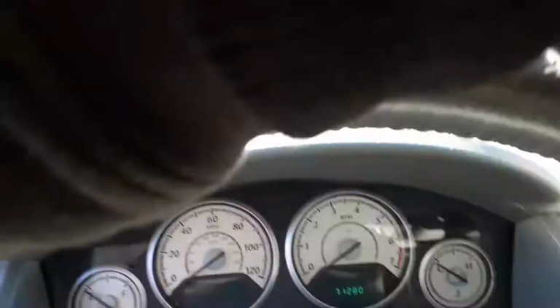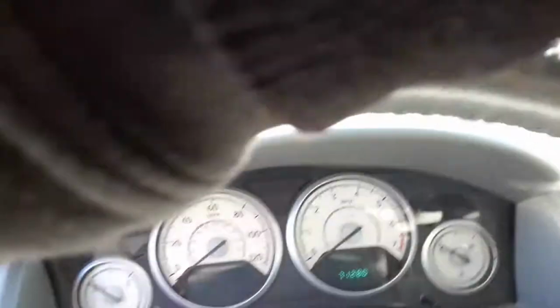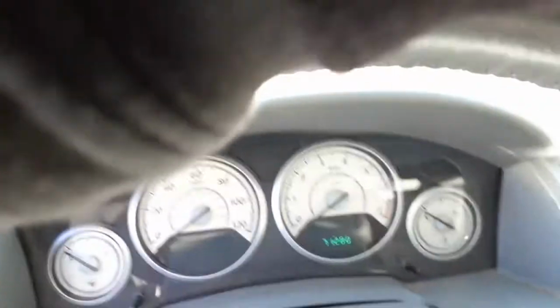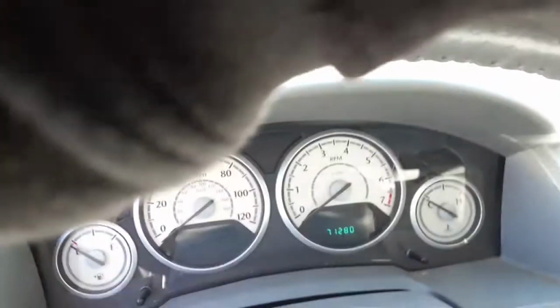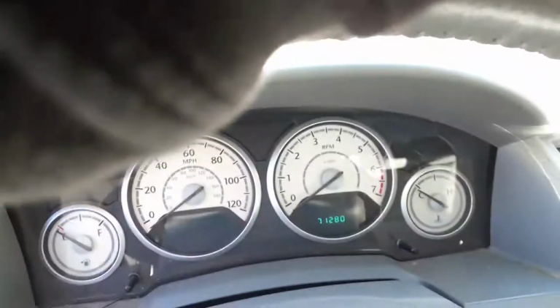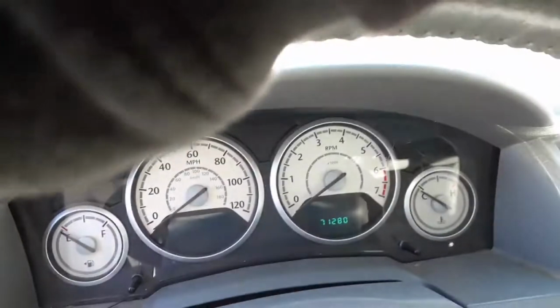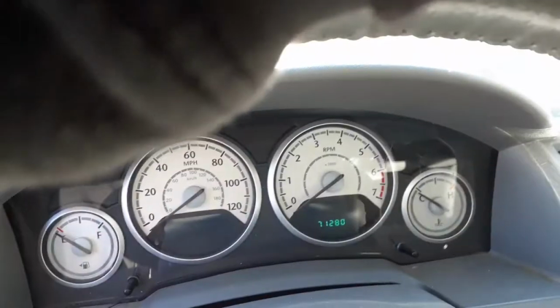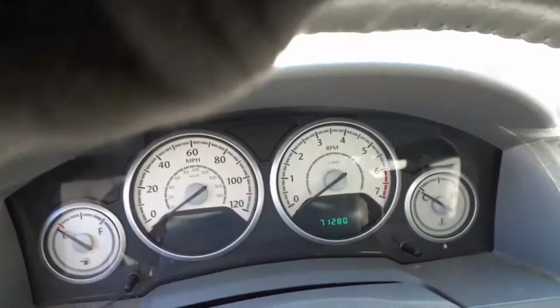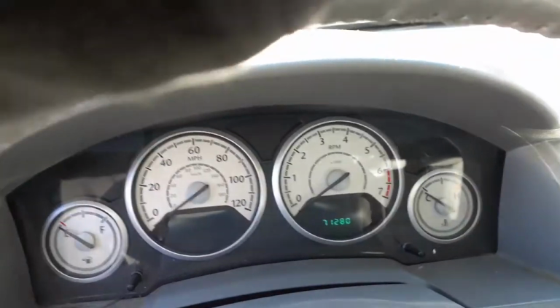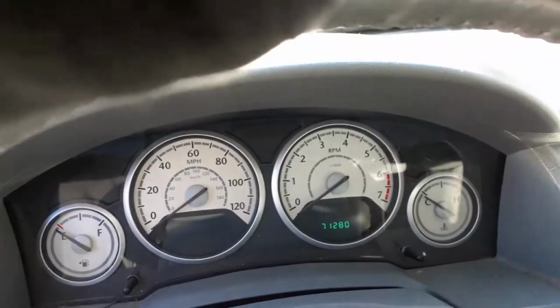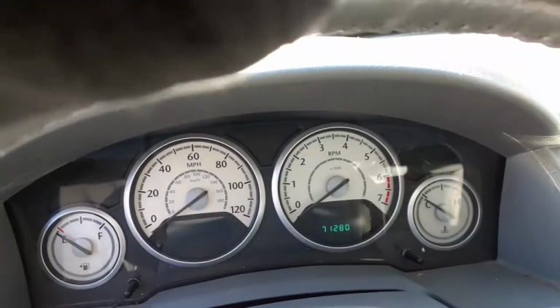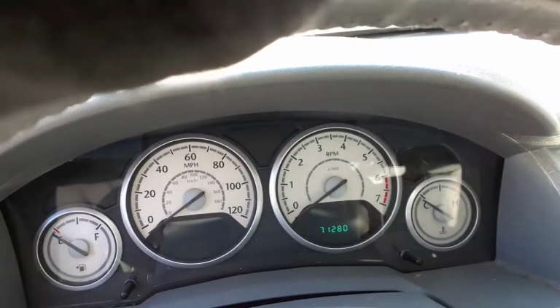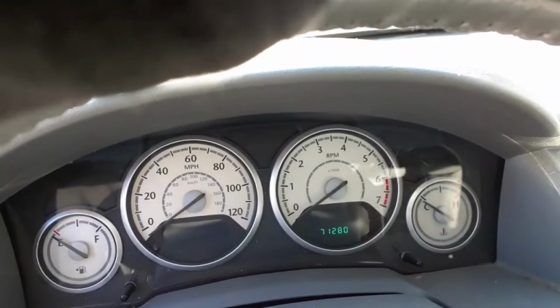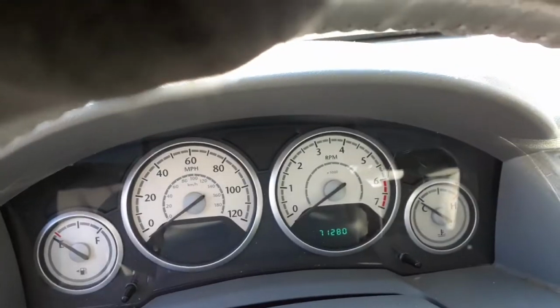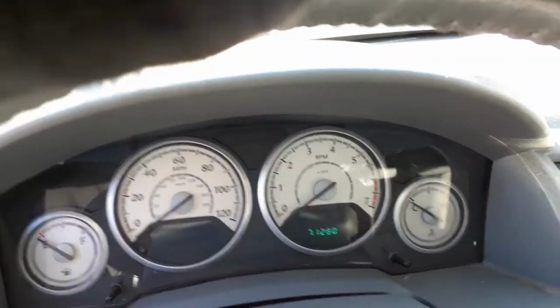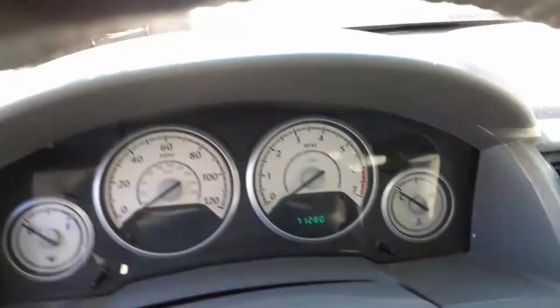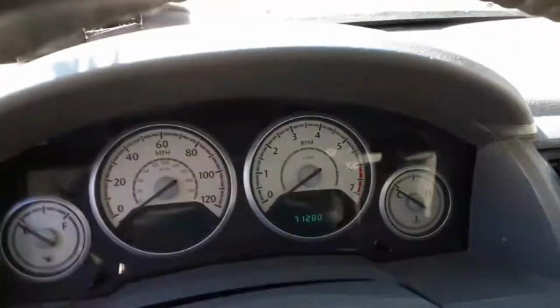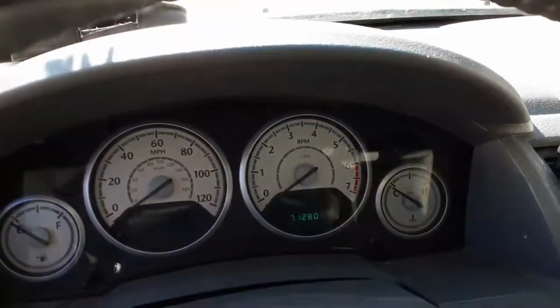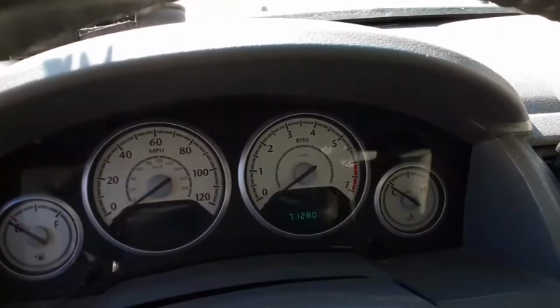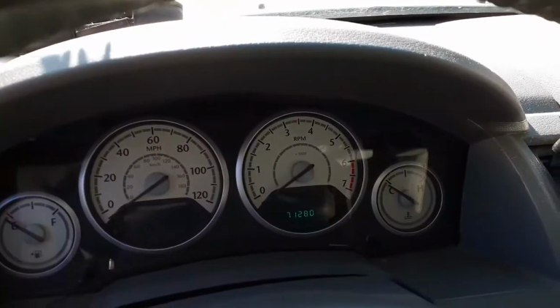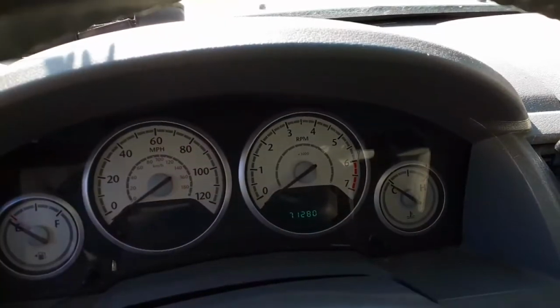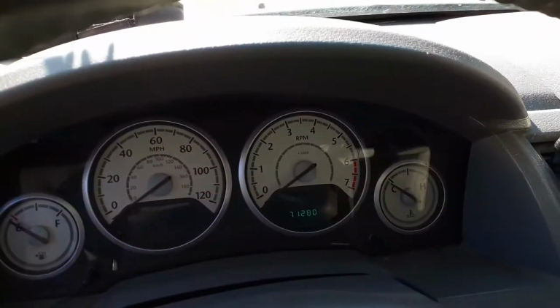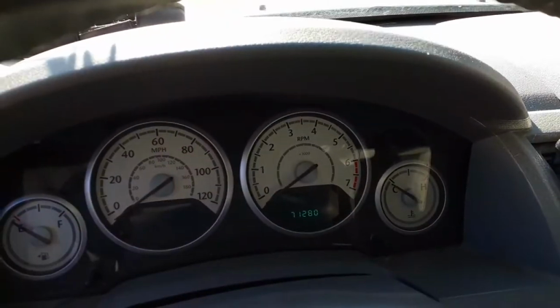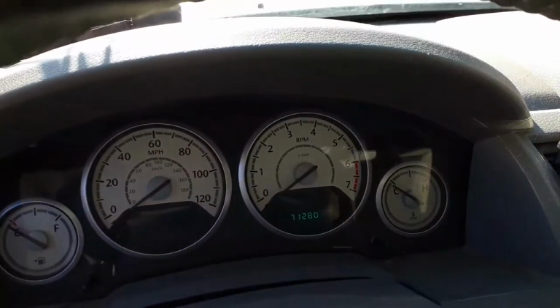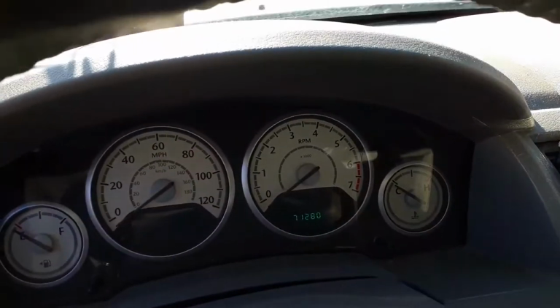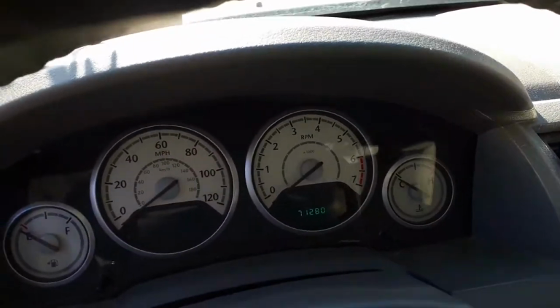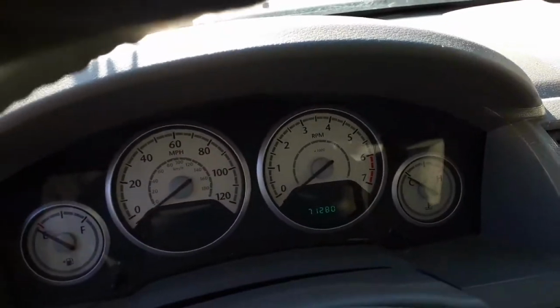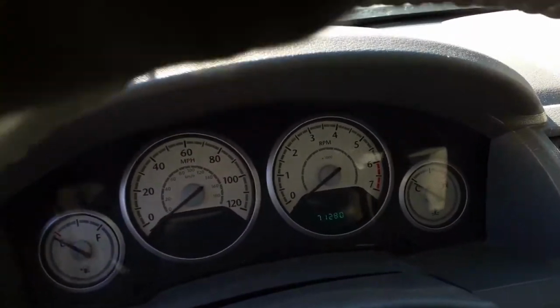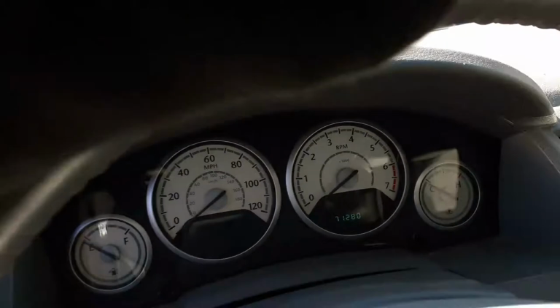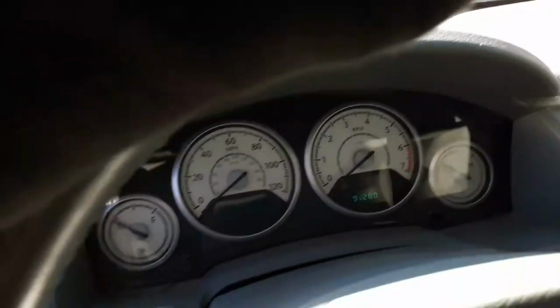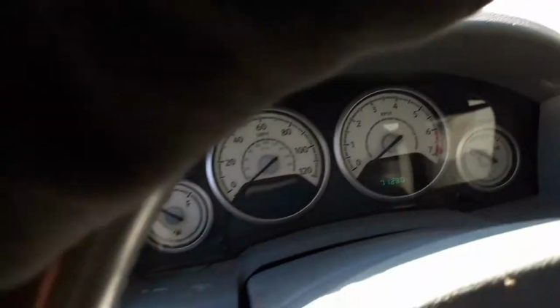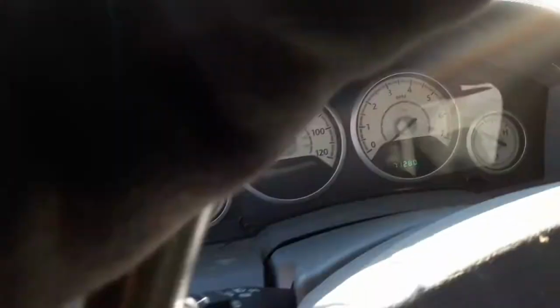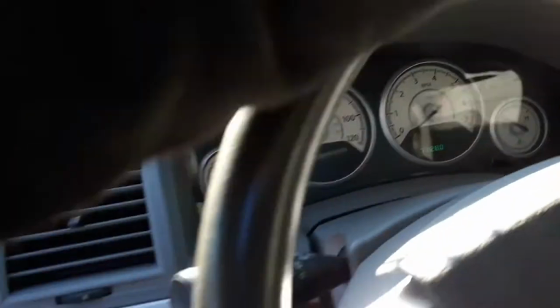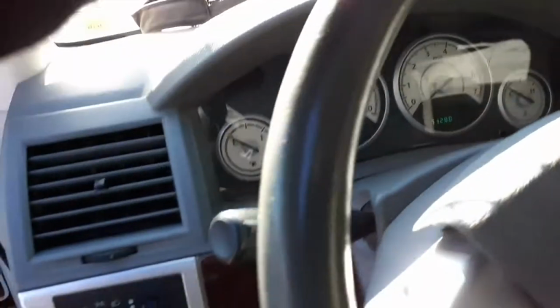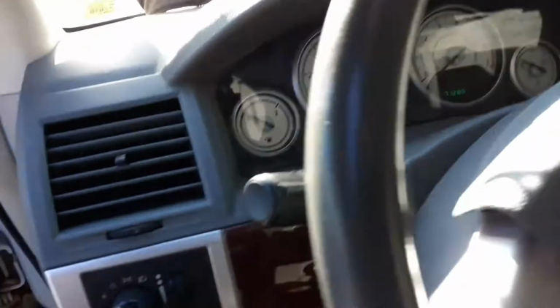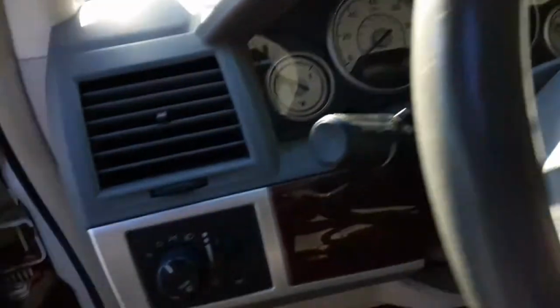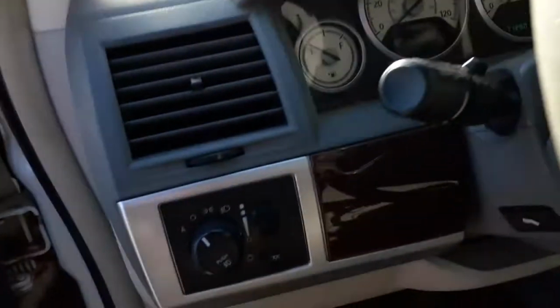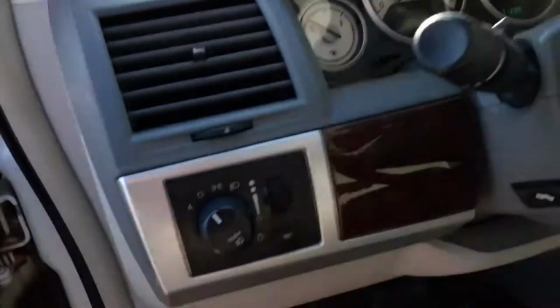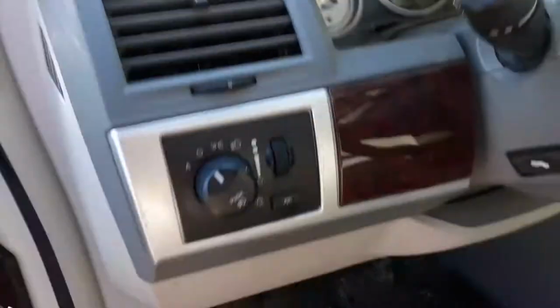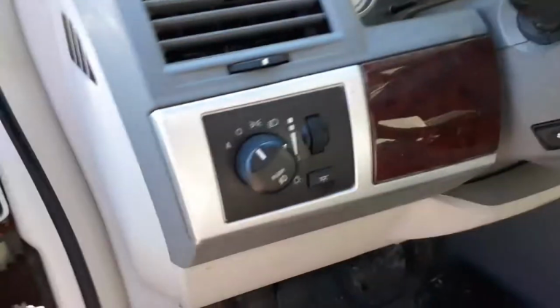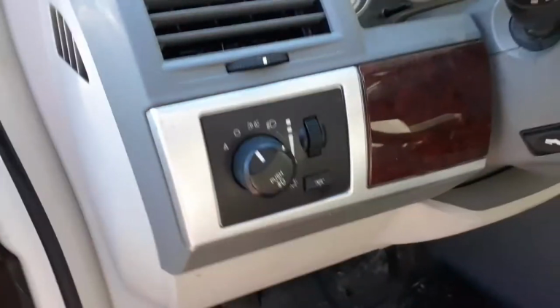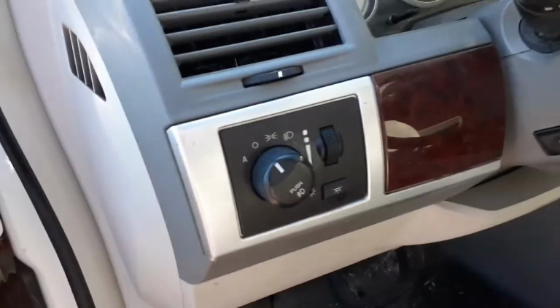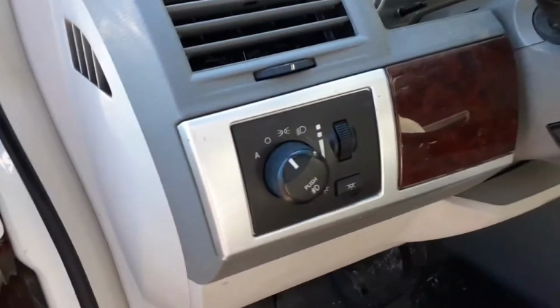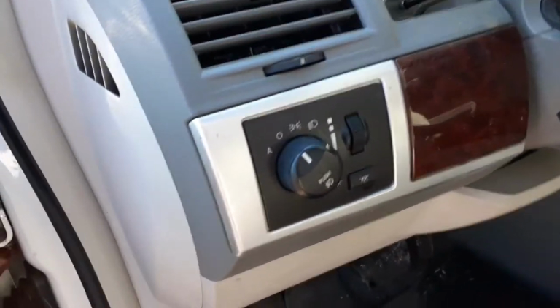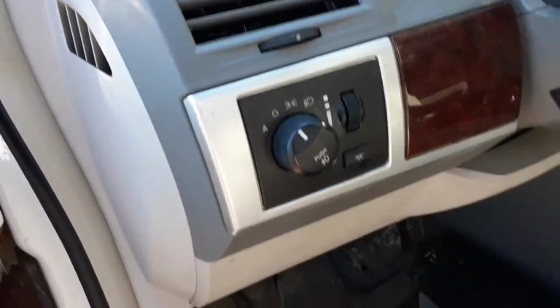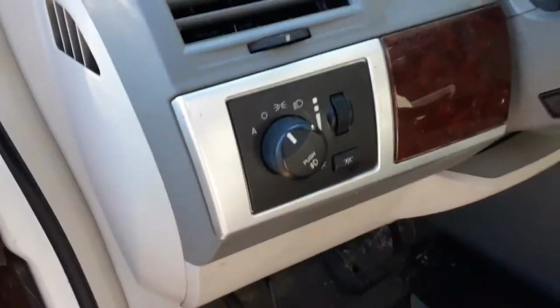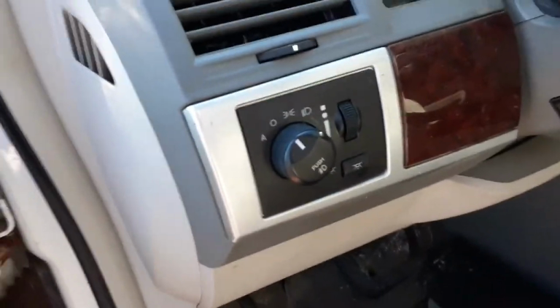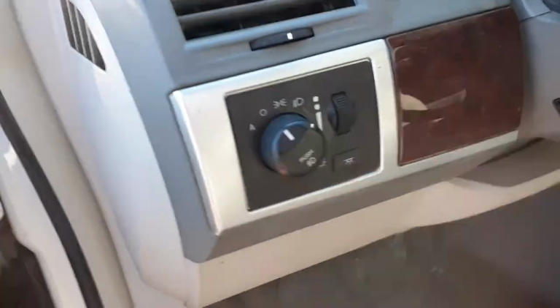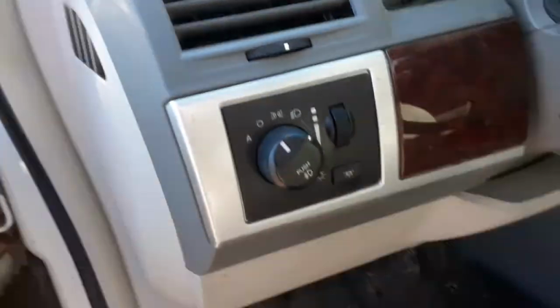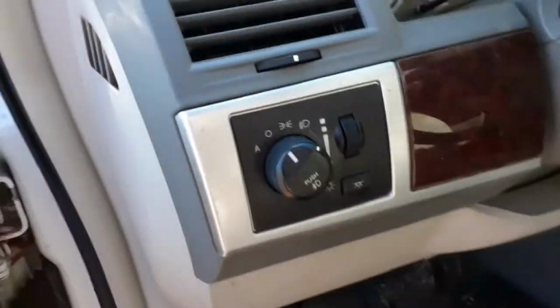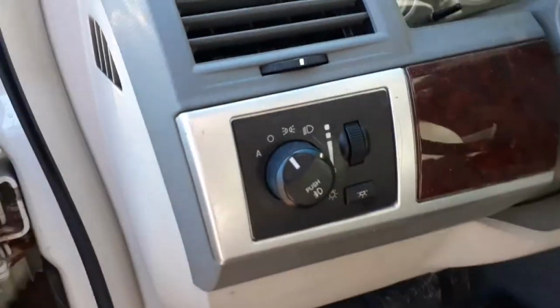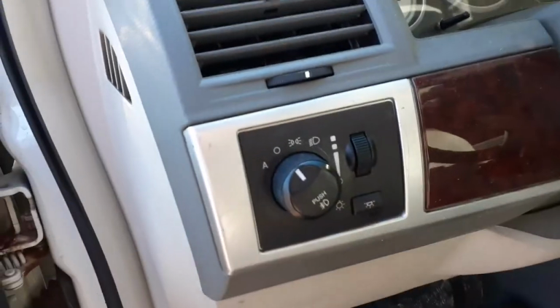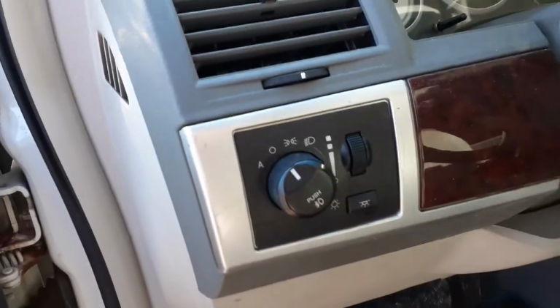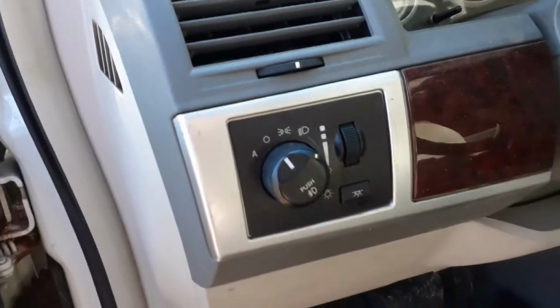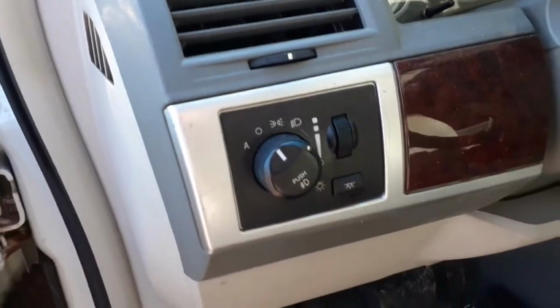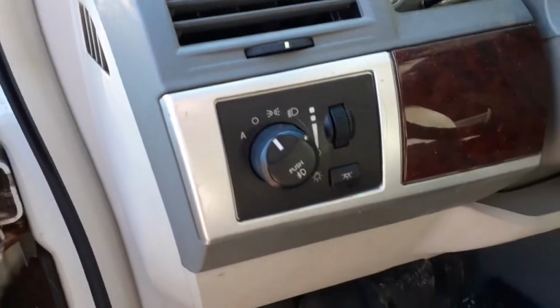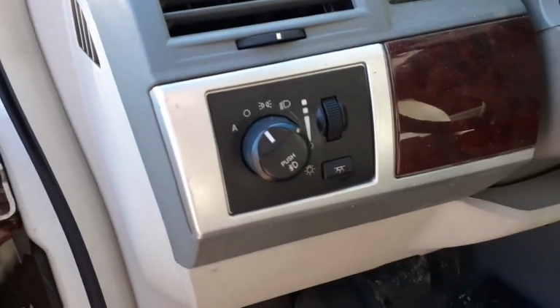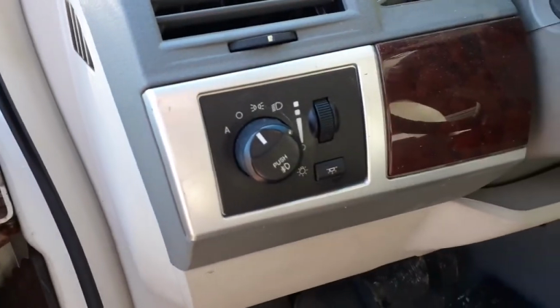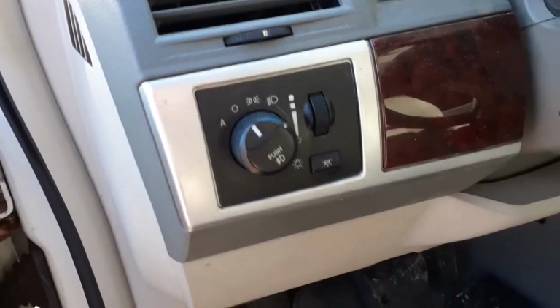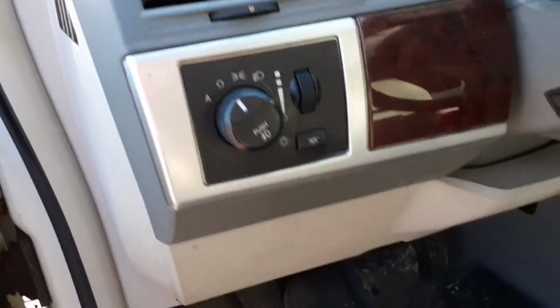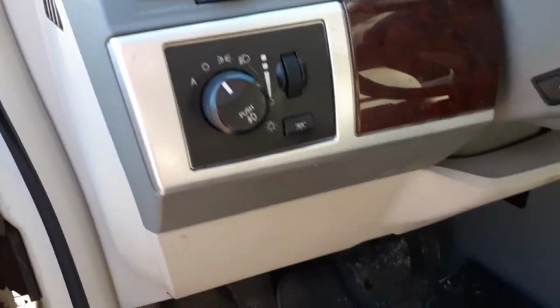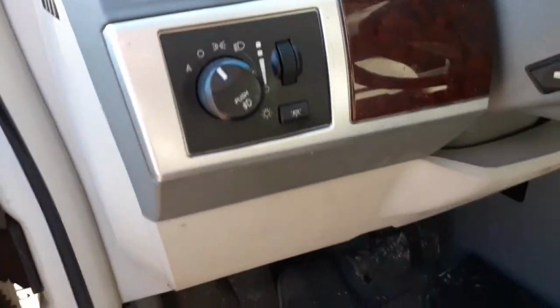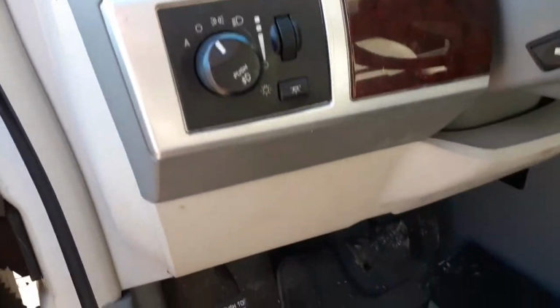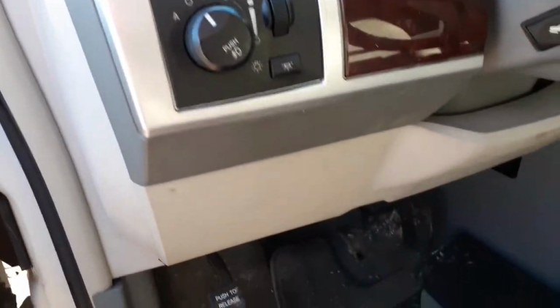There you go — 71,280 miles. Automatic headlights with the fogs.